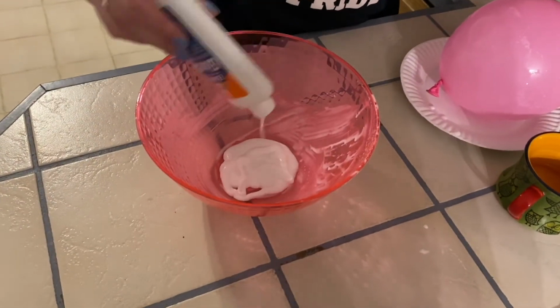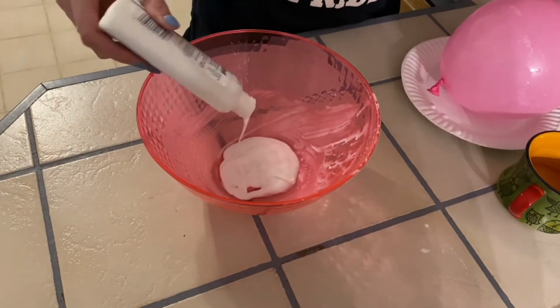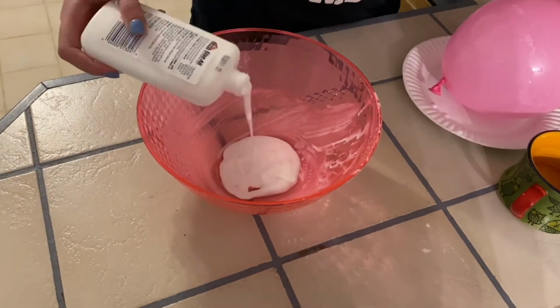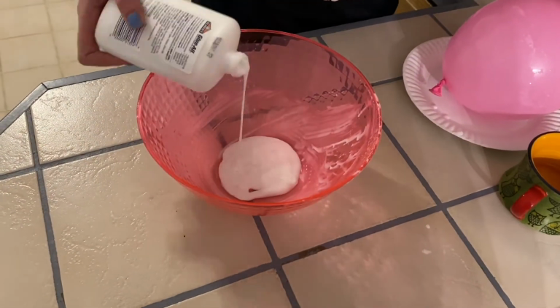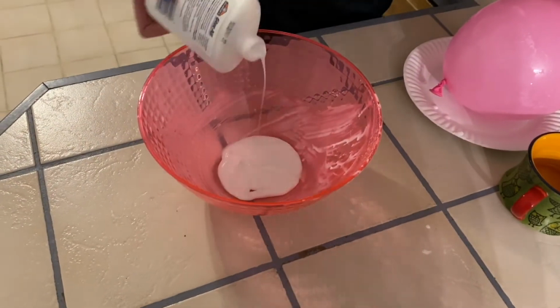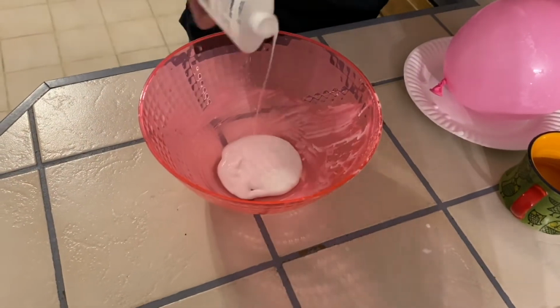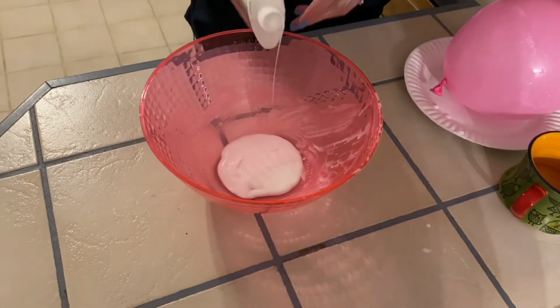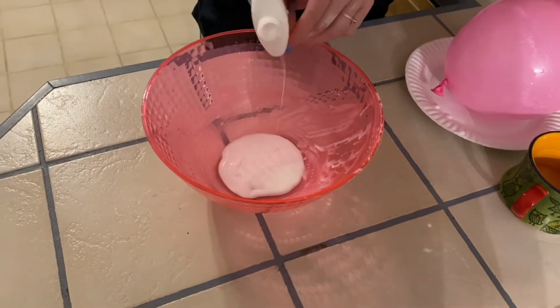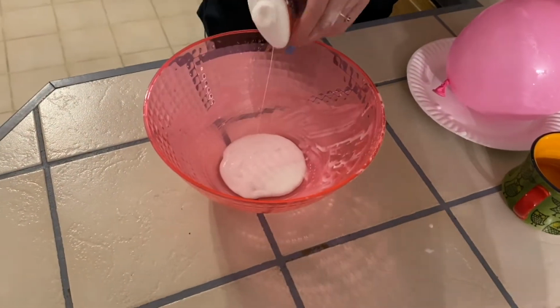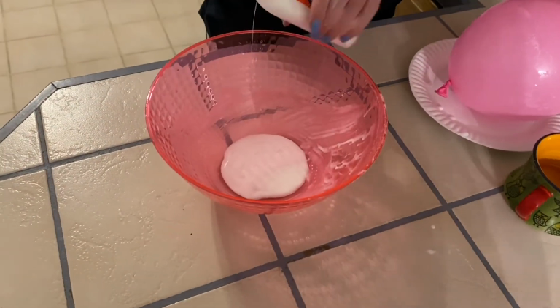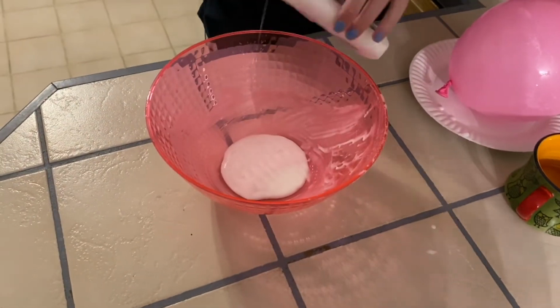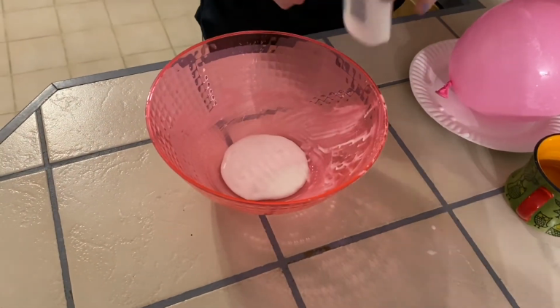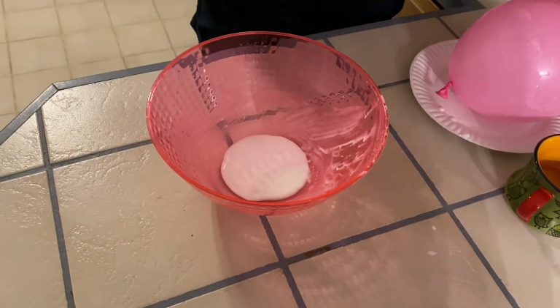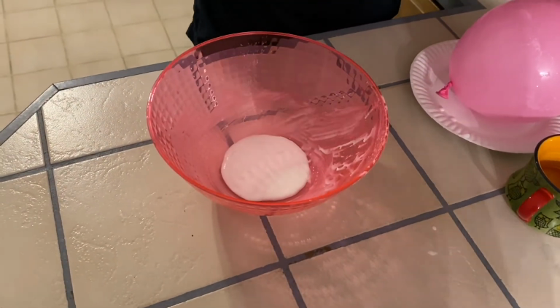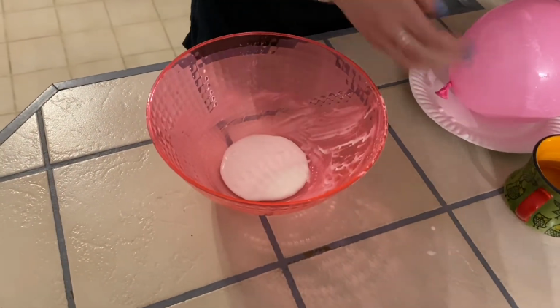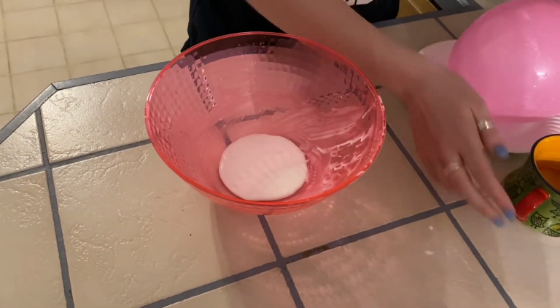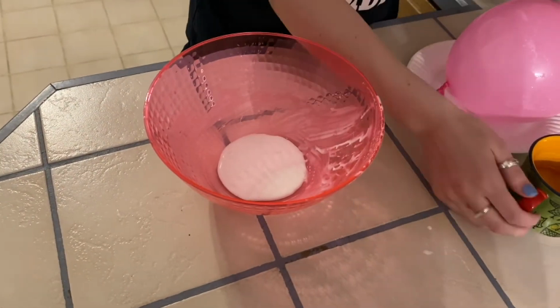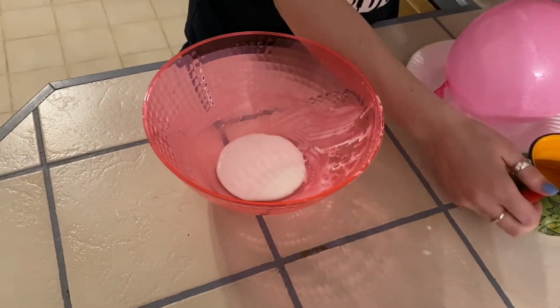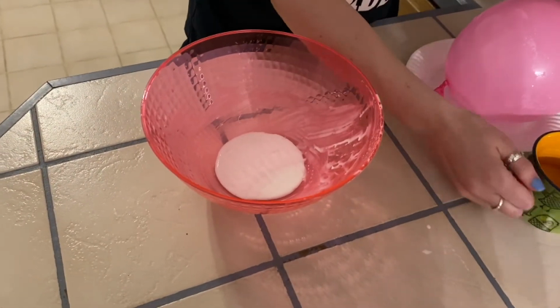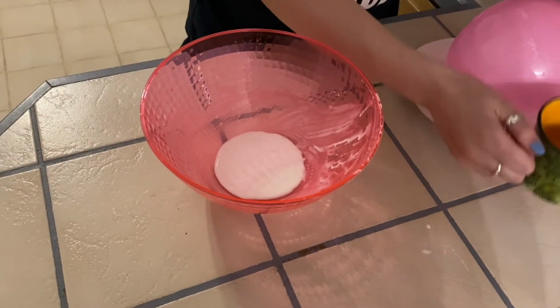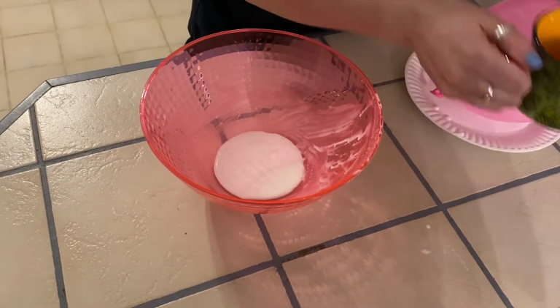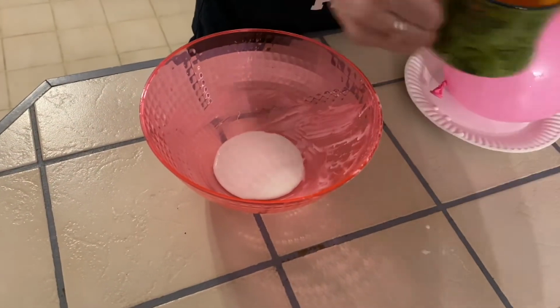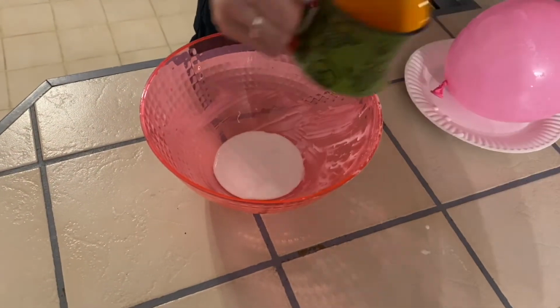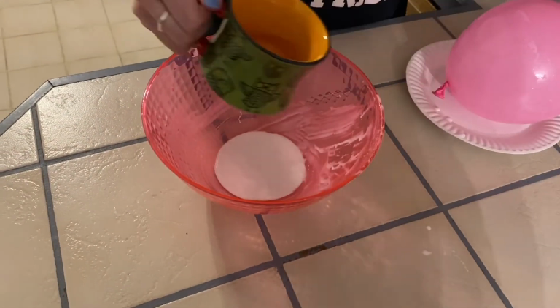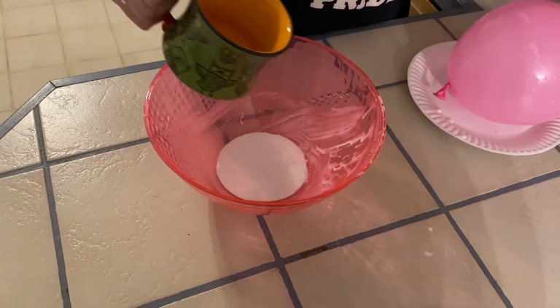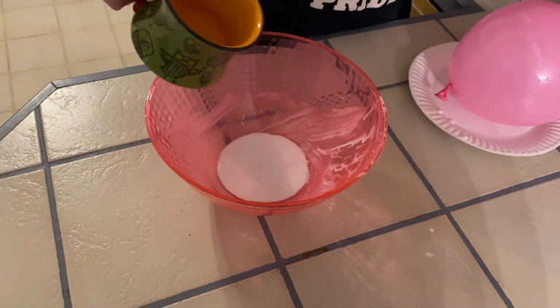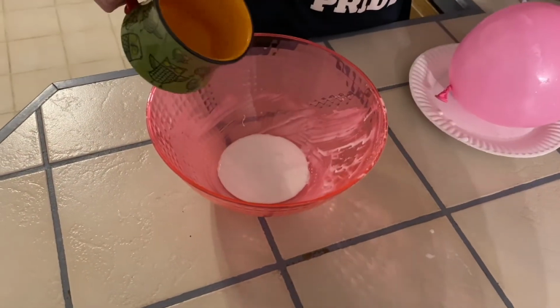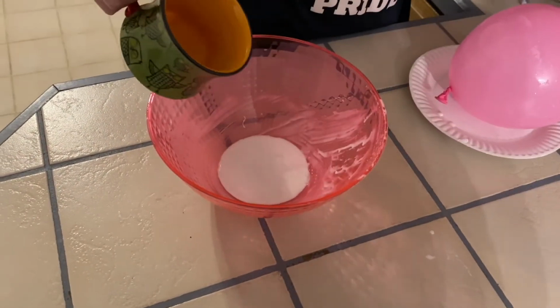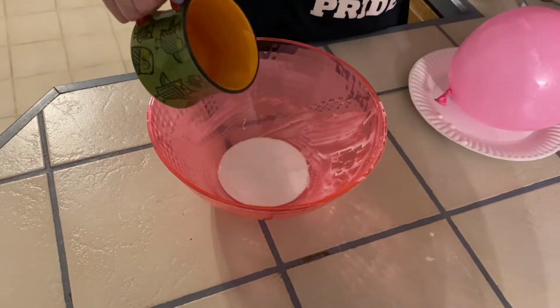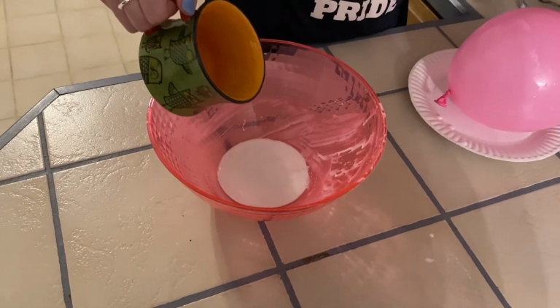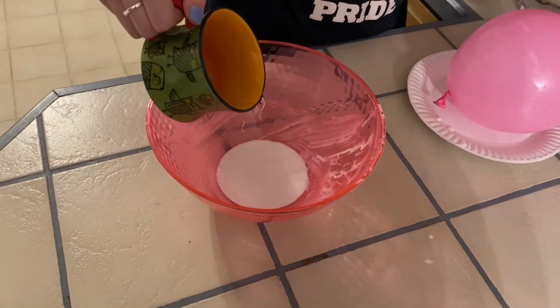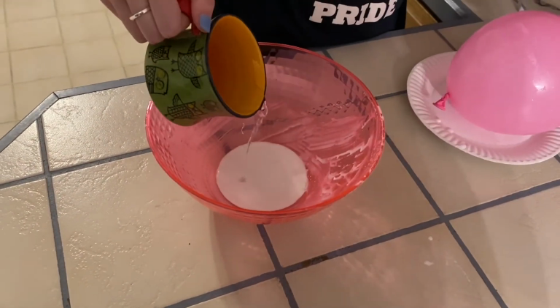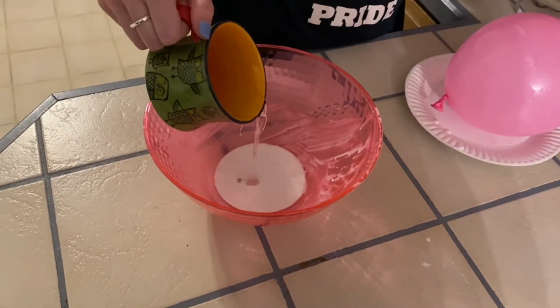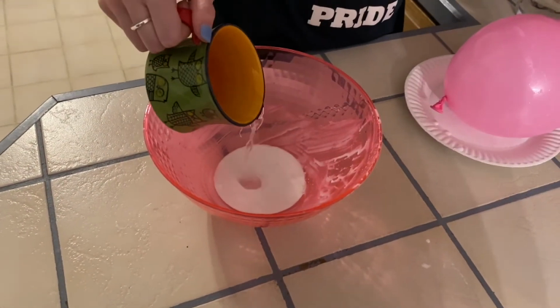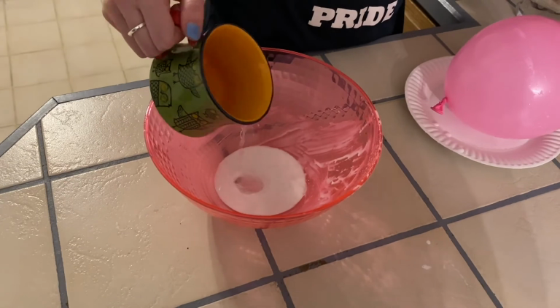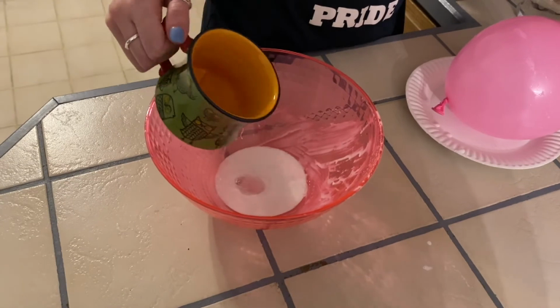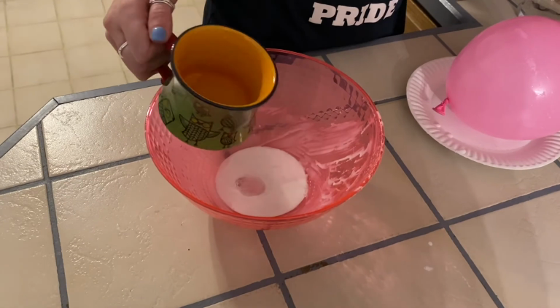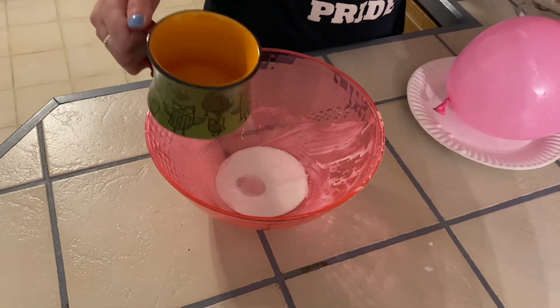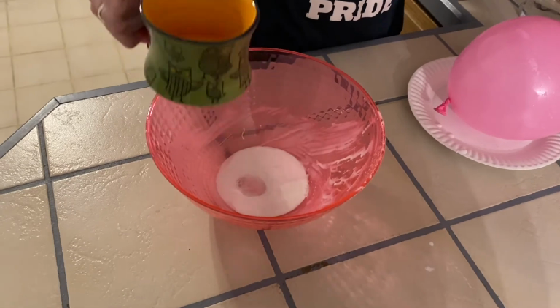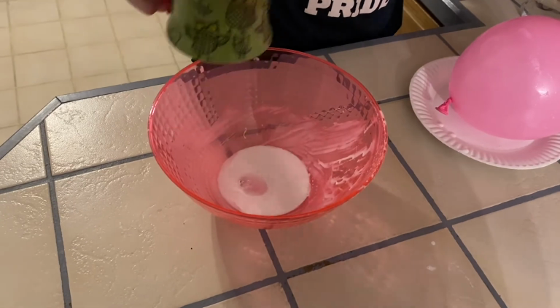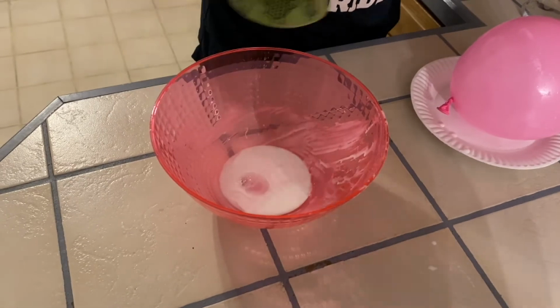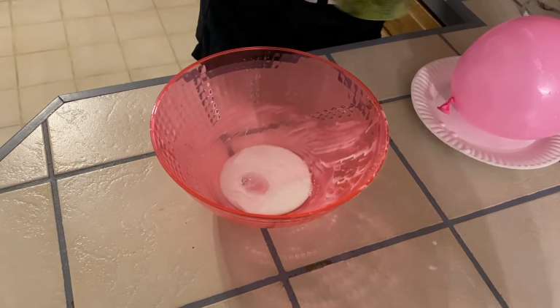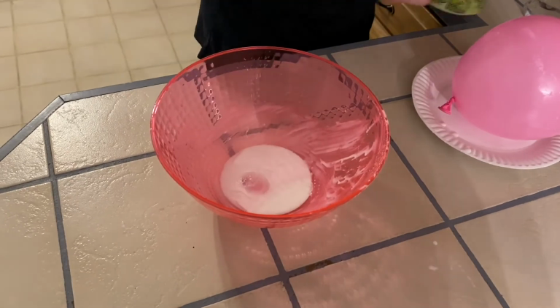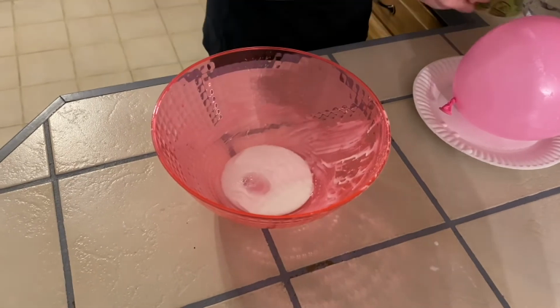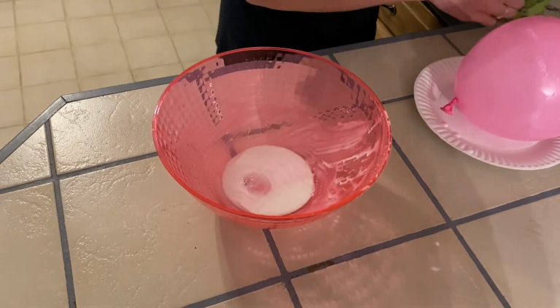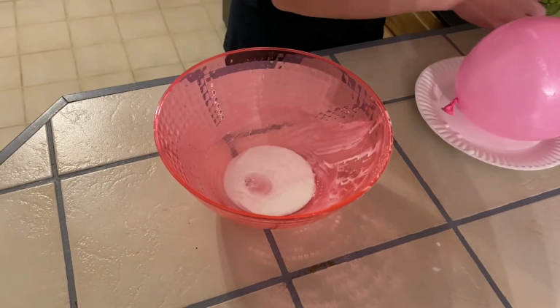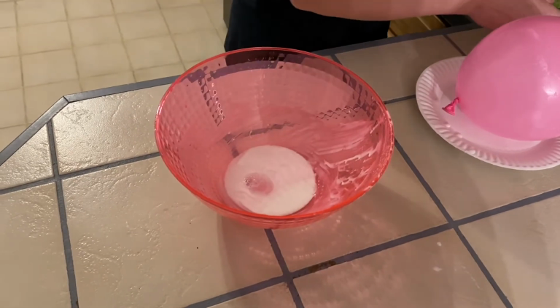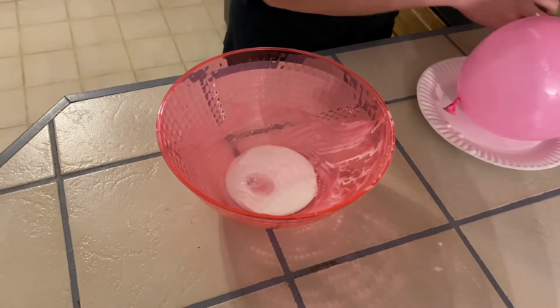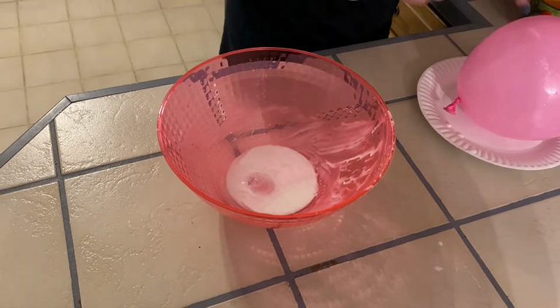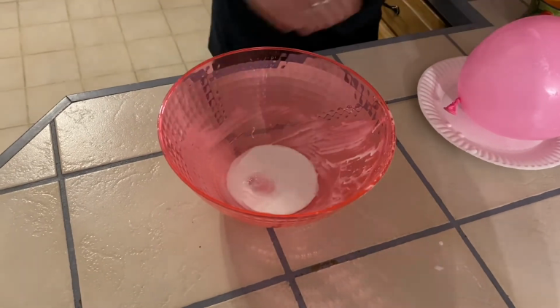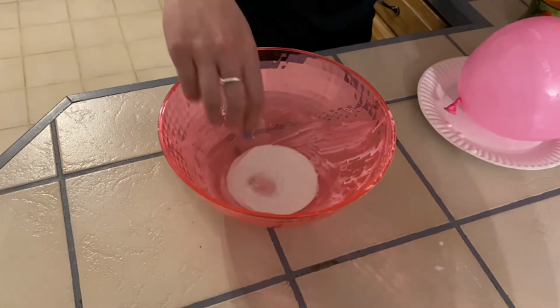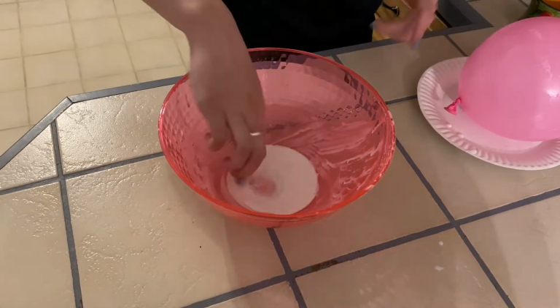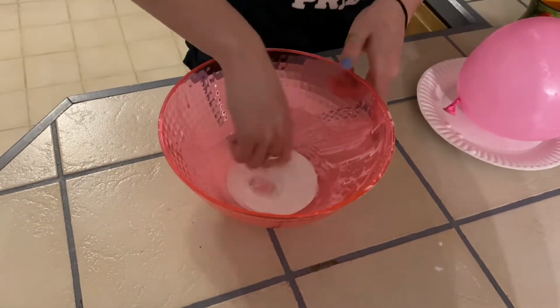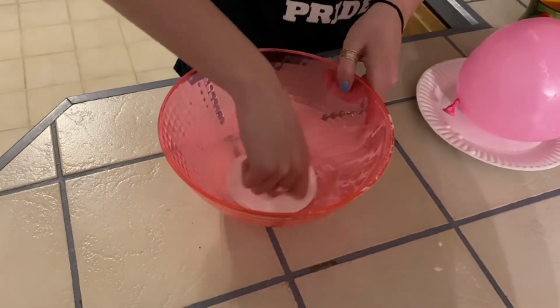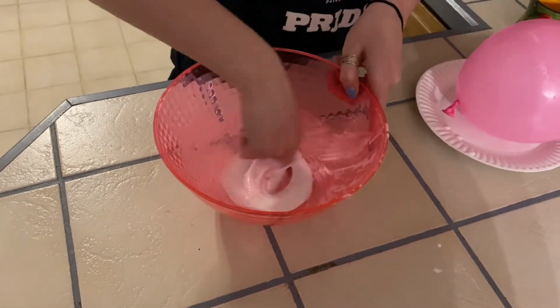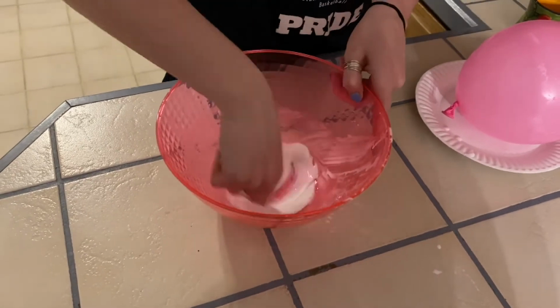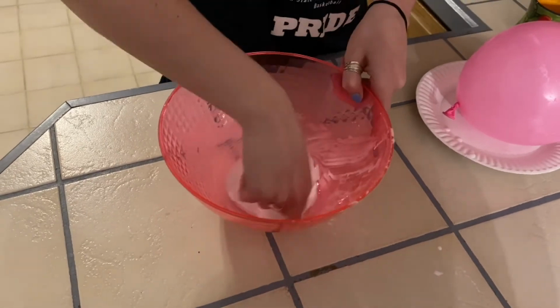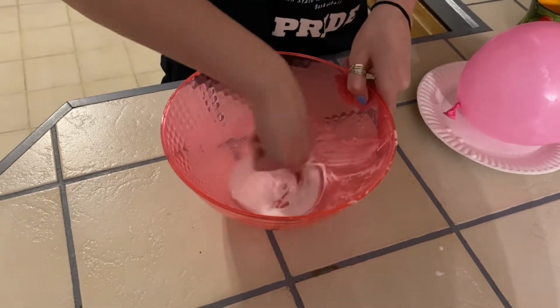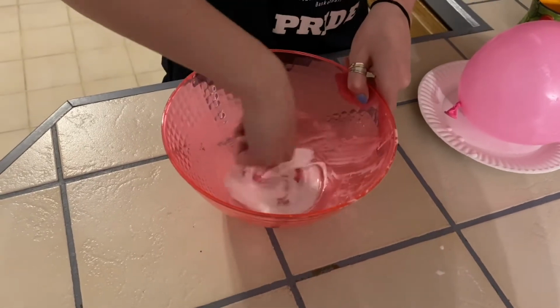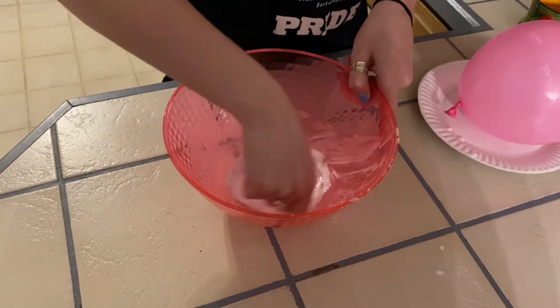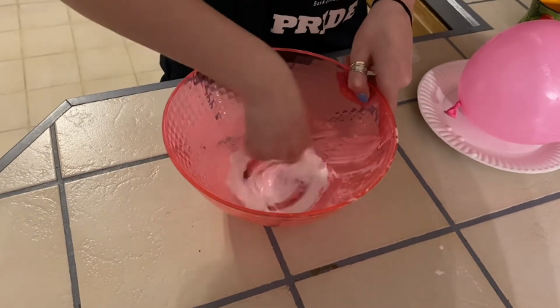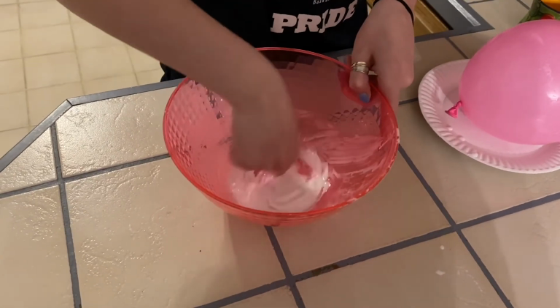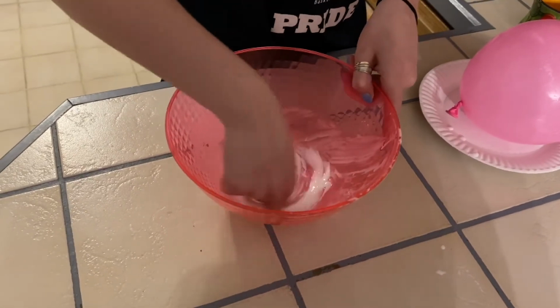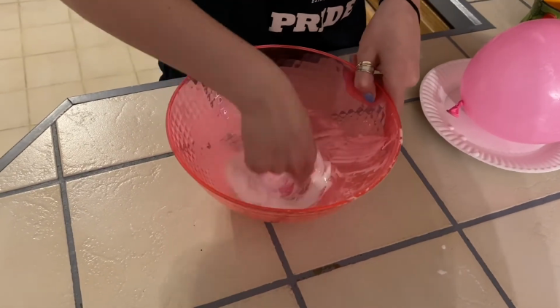You're going to take some glue, put it in a bowl, mix it with a little bit of water, and stir it up.